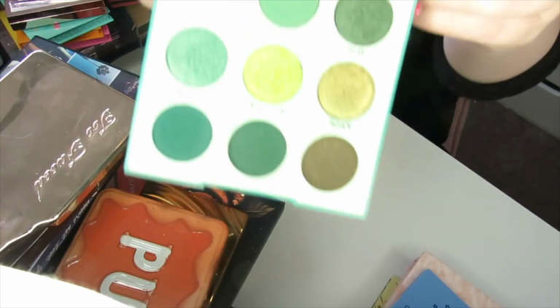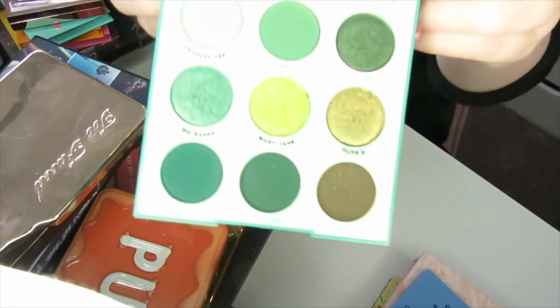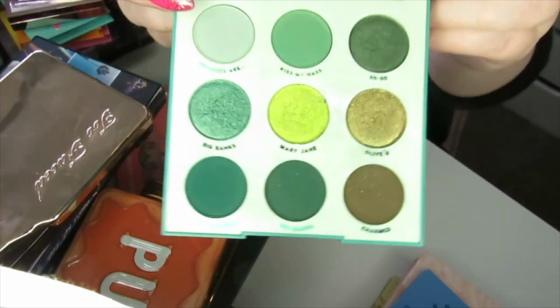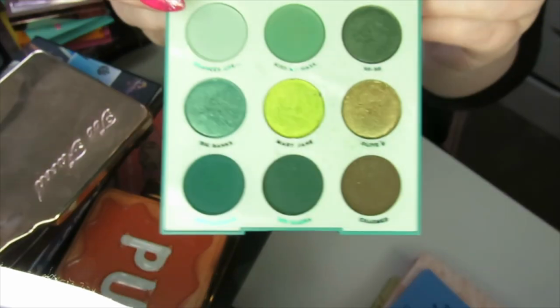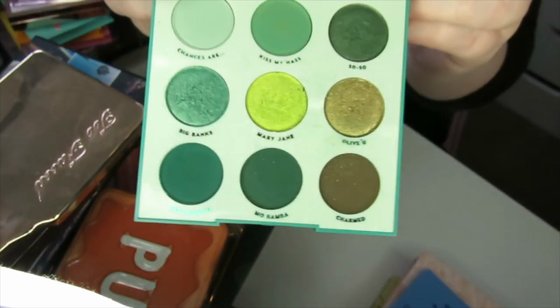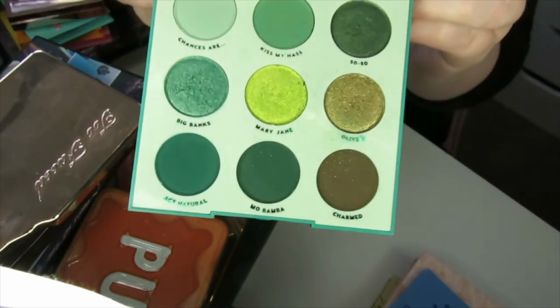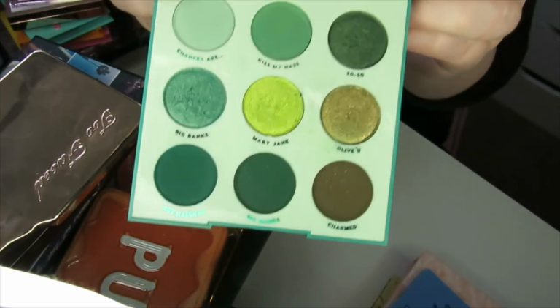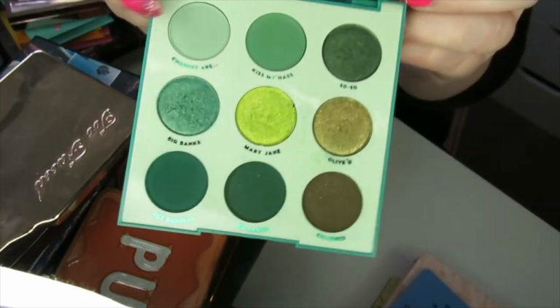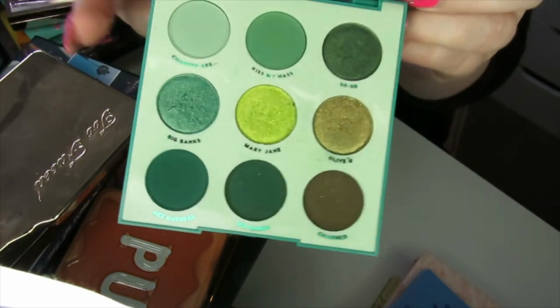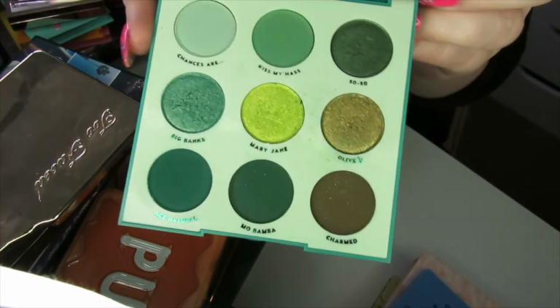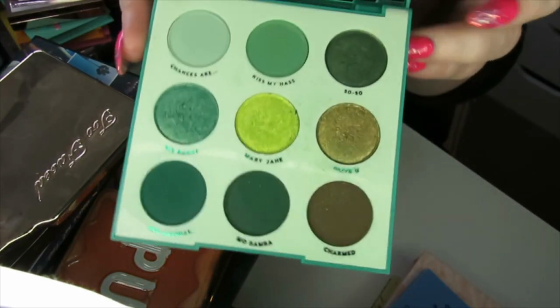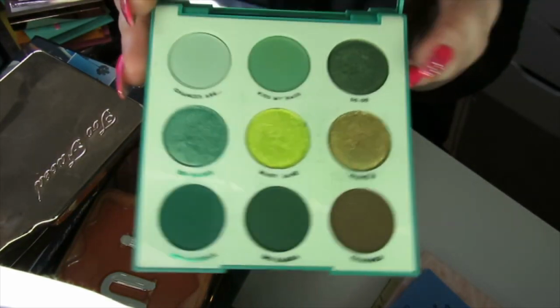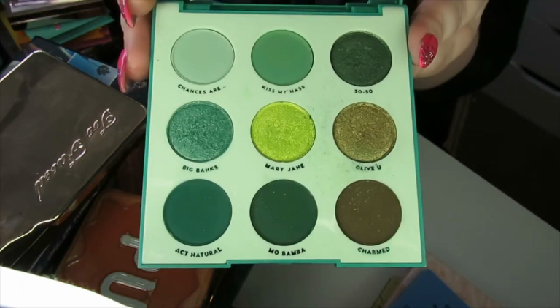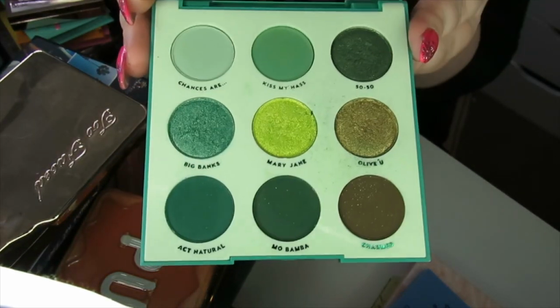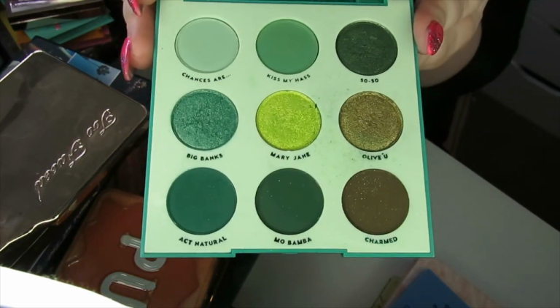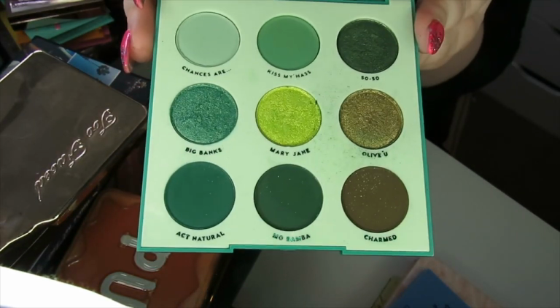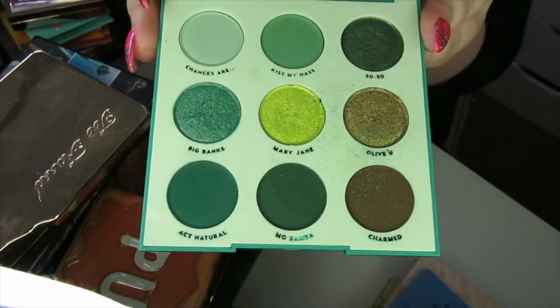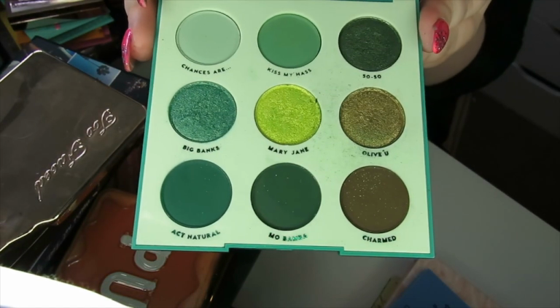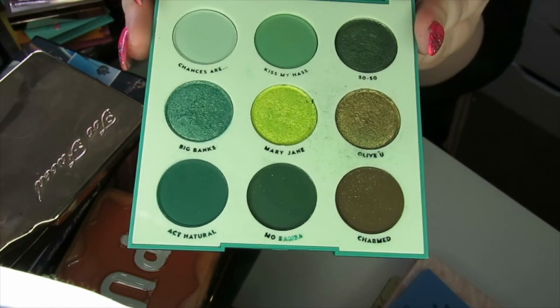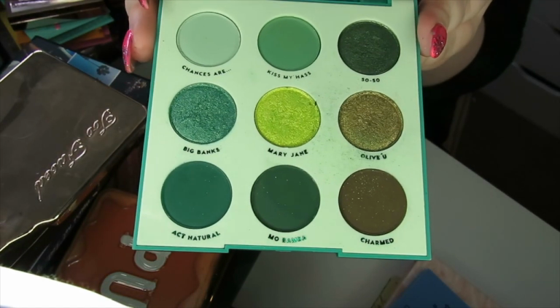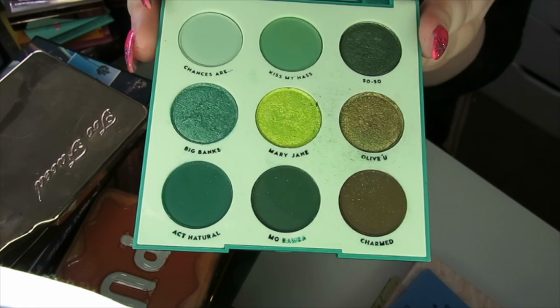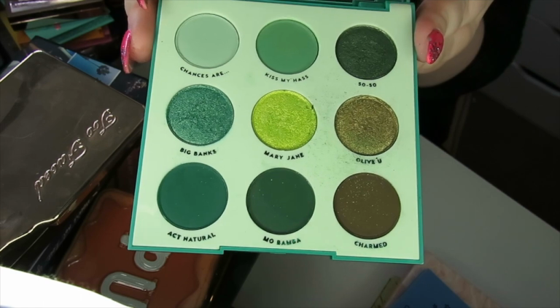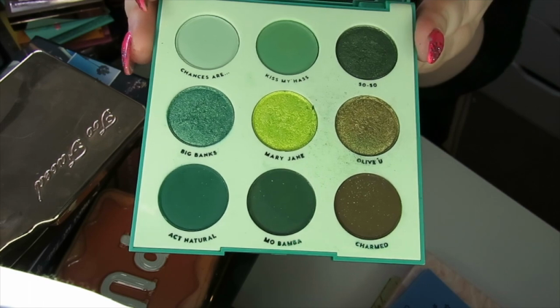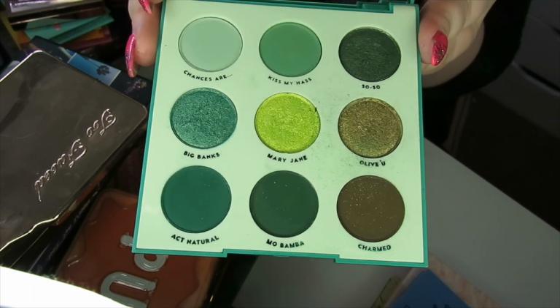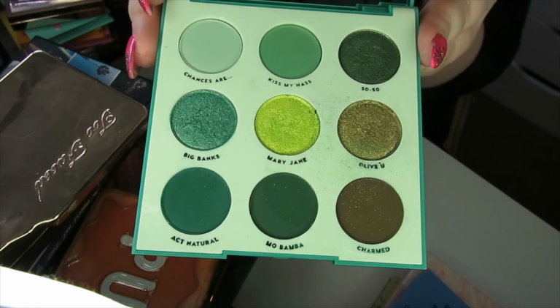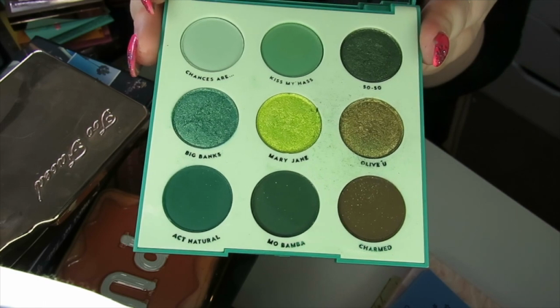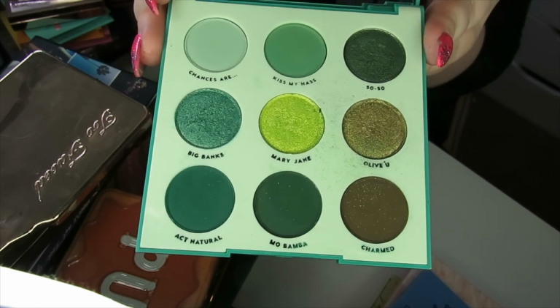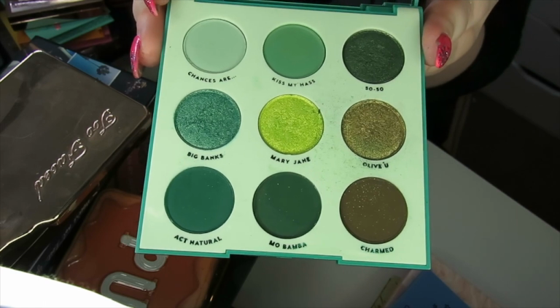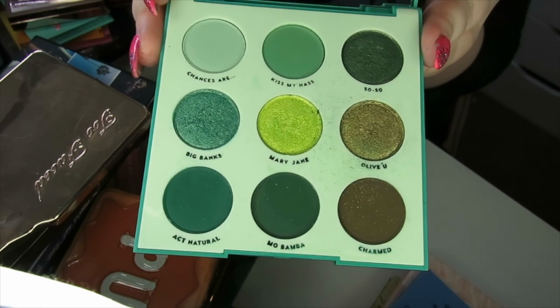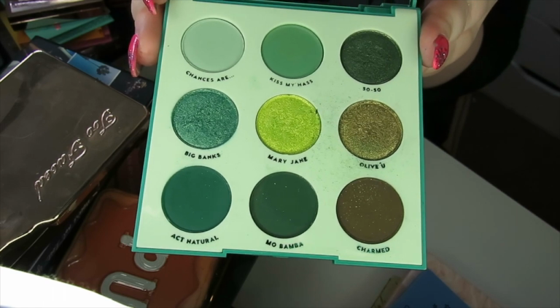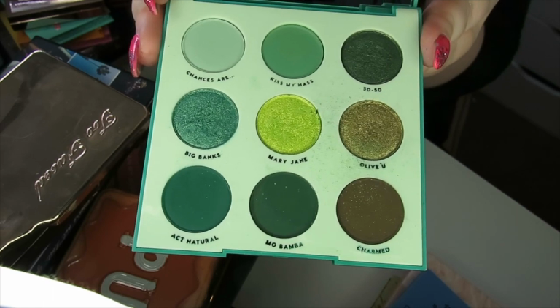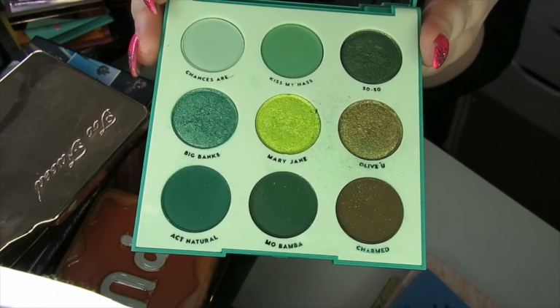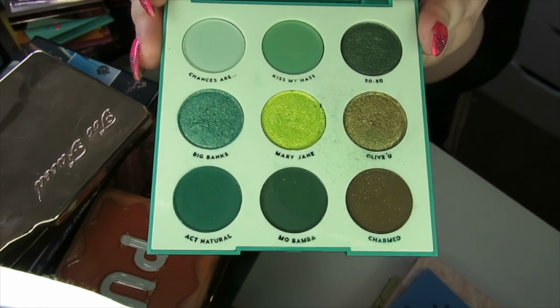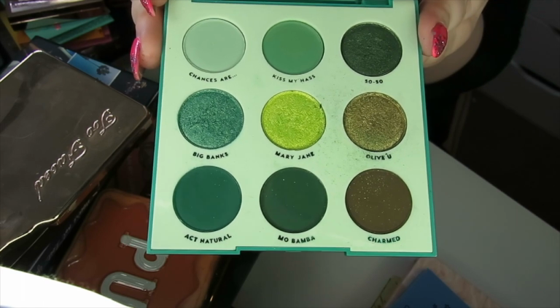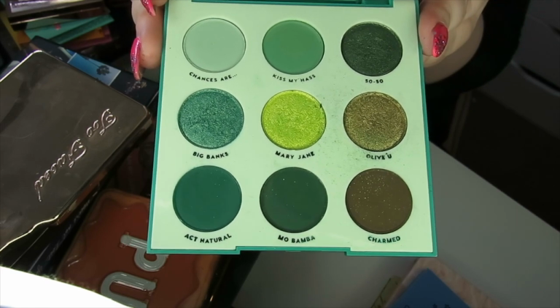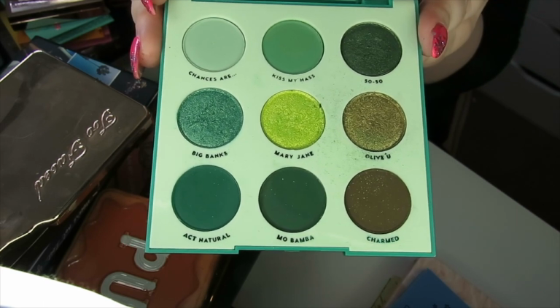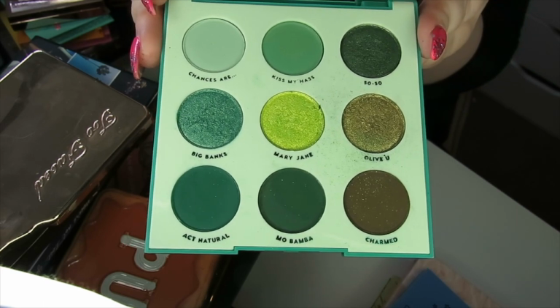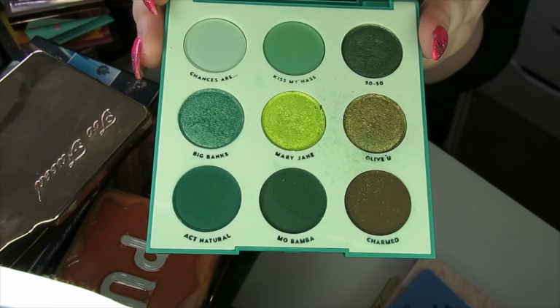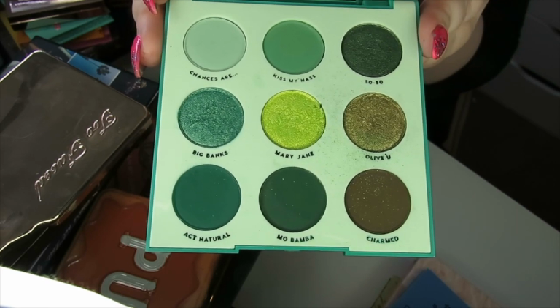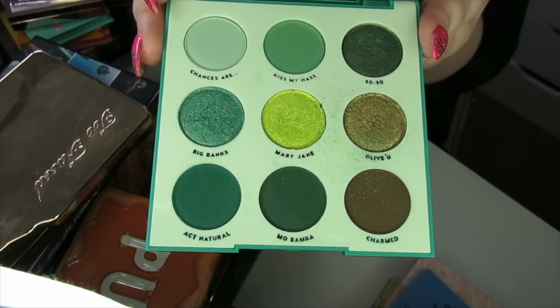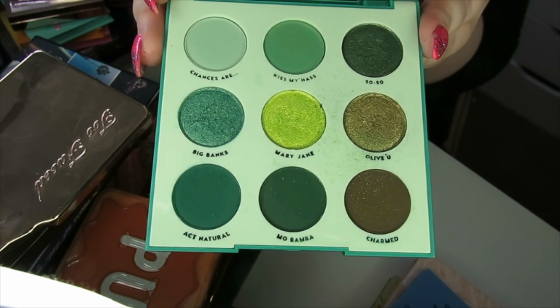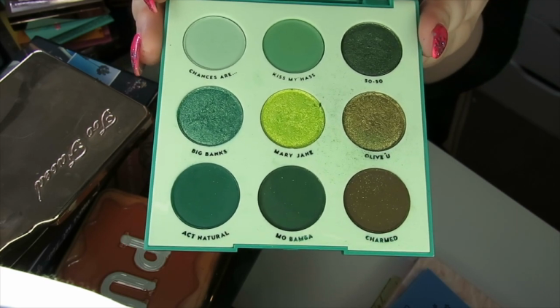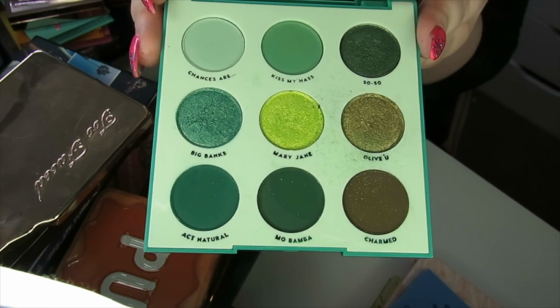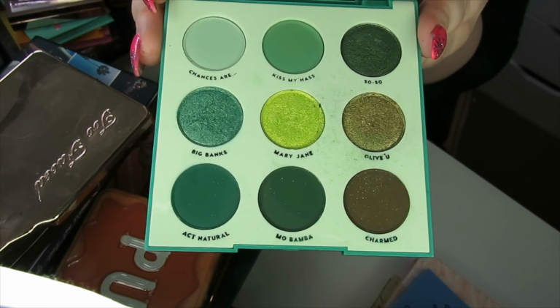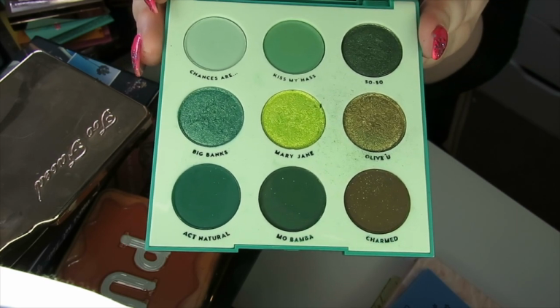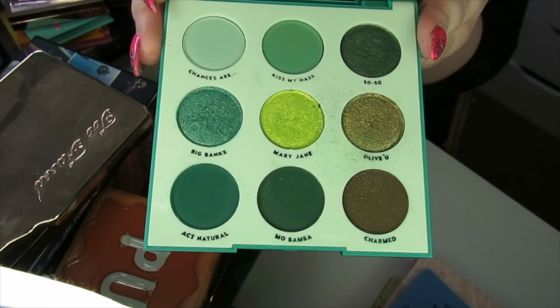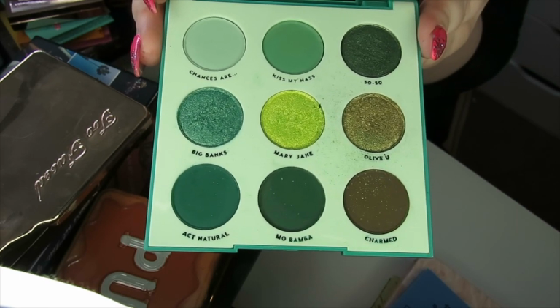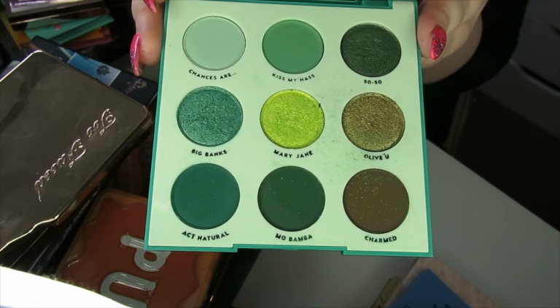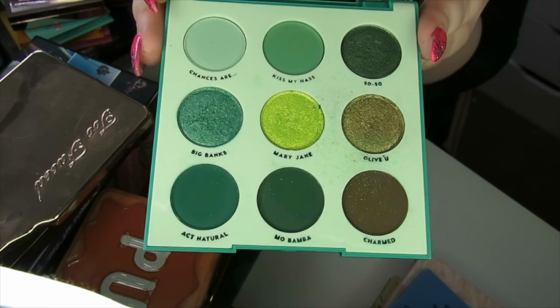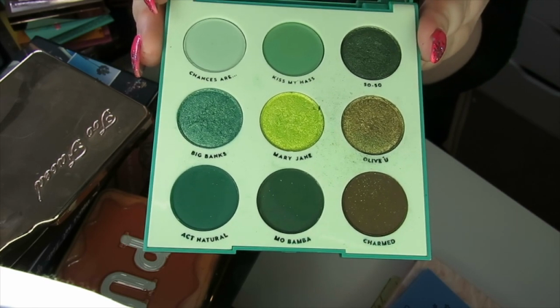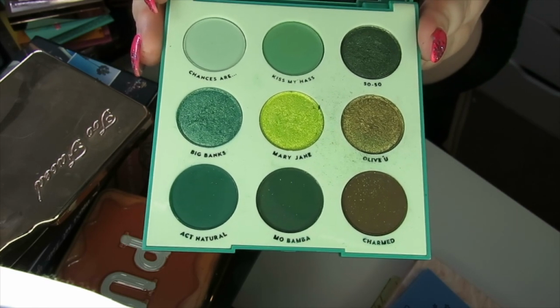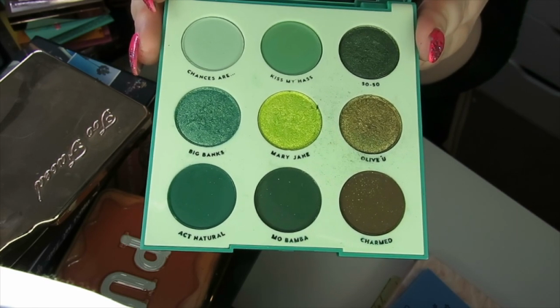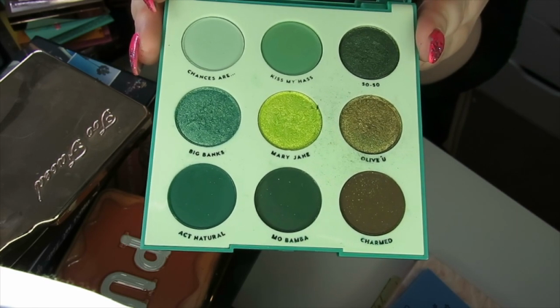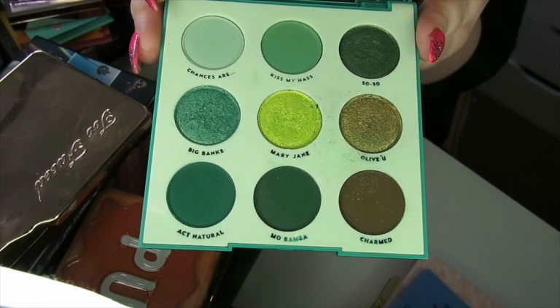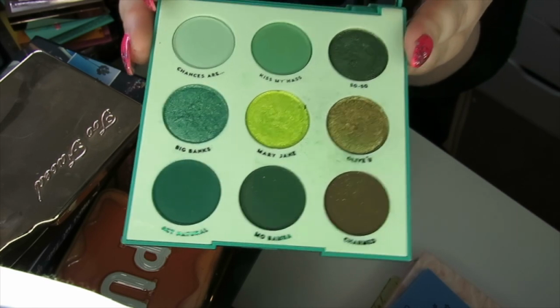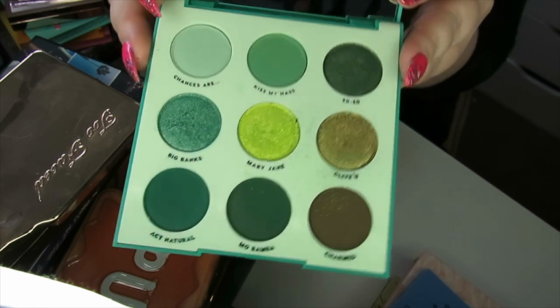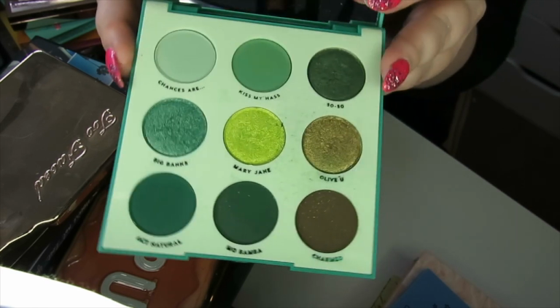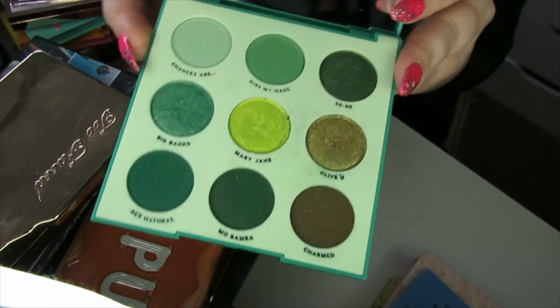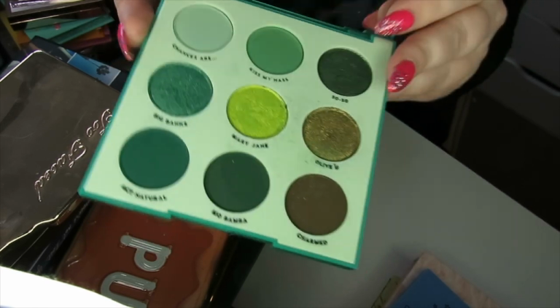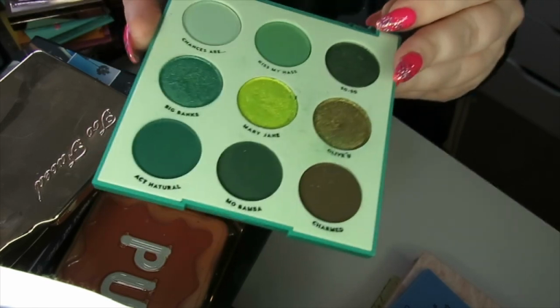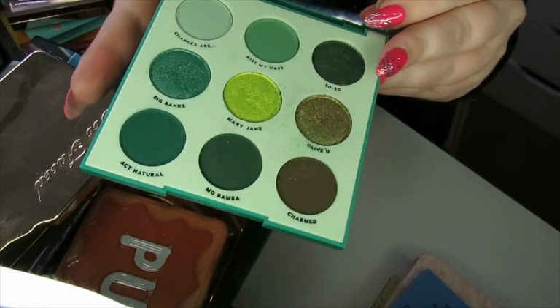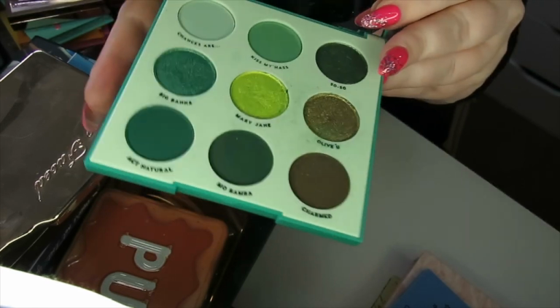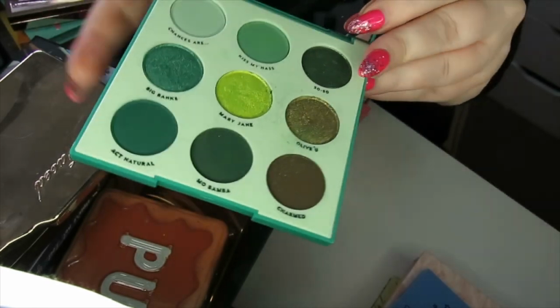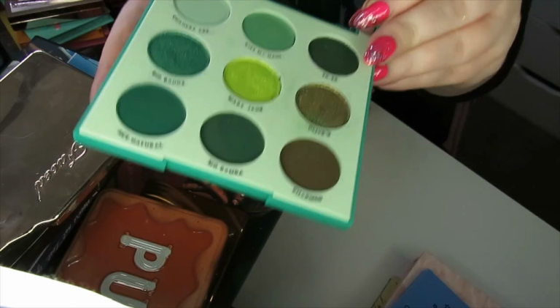Told you there were quite a lot of Colourpop palettes. This is the Just My Luck palette — I think this came out a few years ago around St. Patrick's Day. Going to be keeping this one.